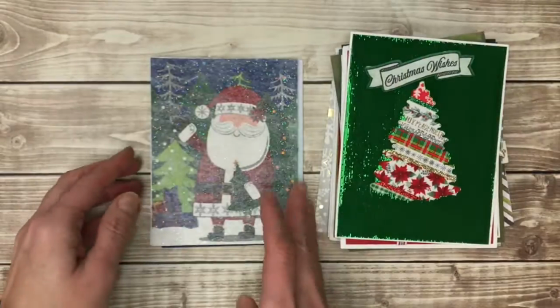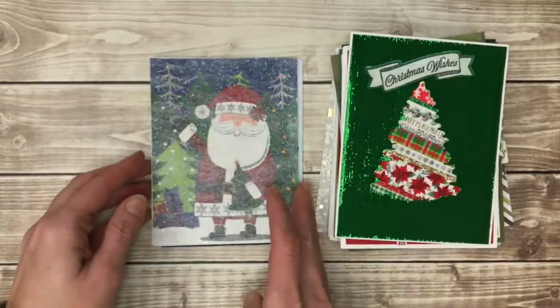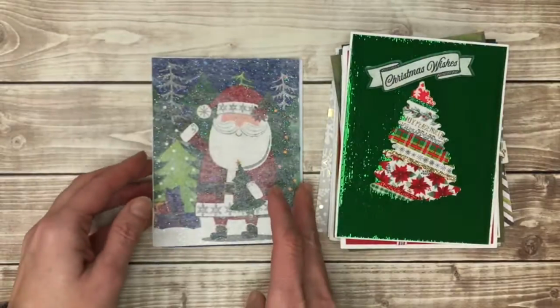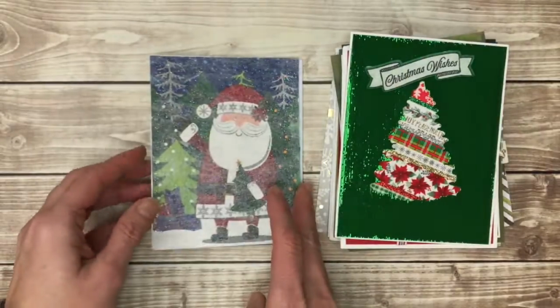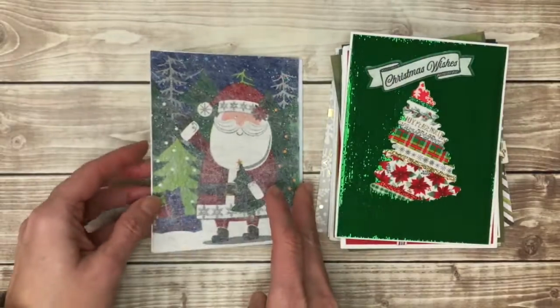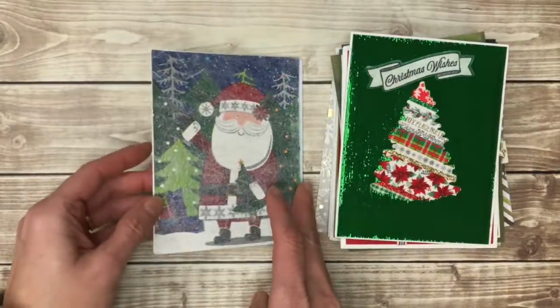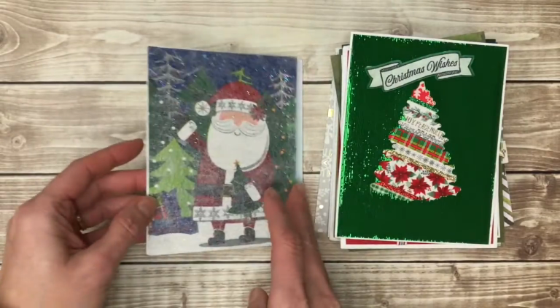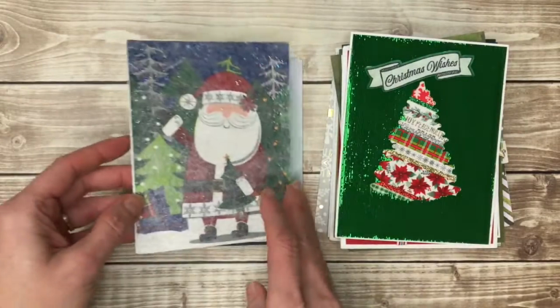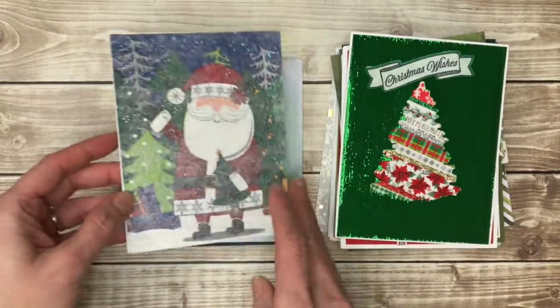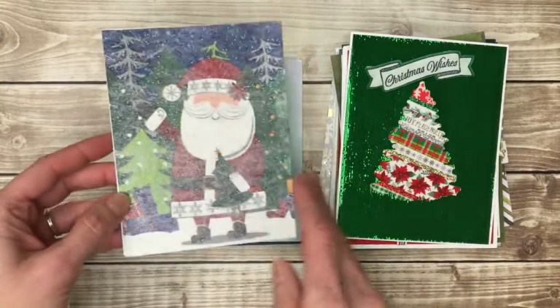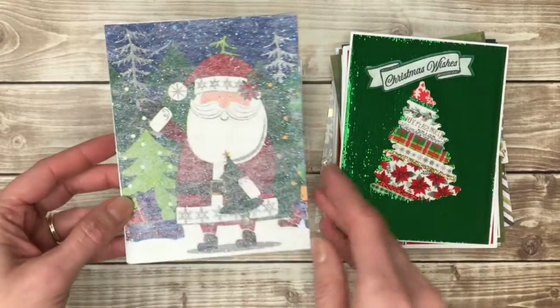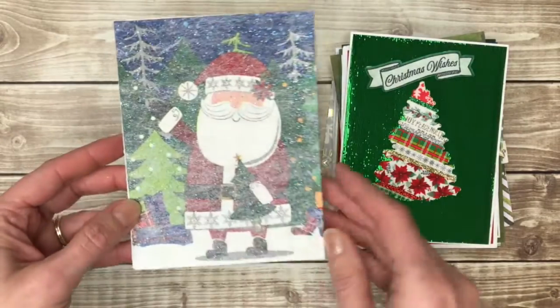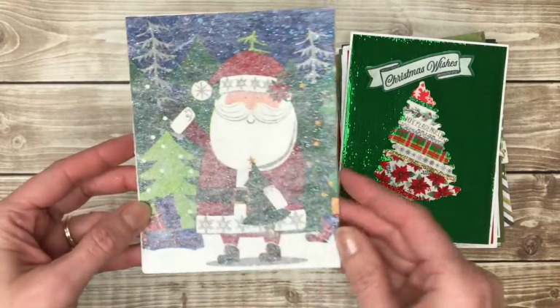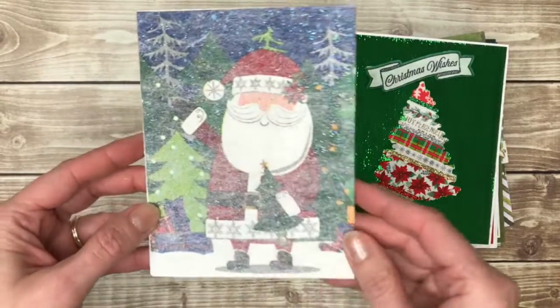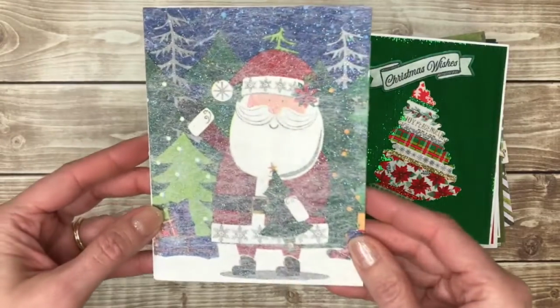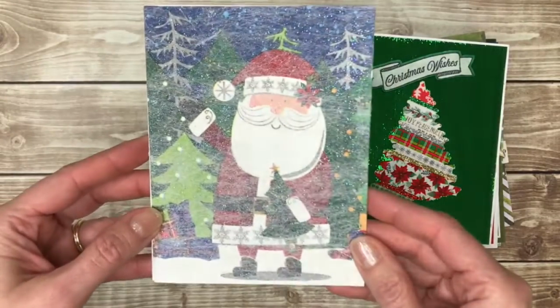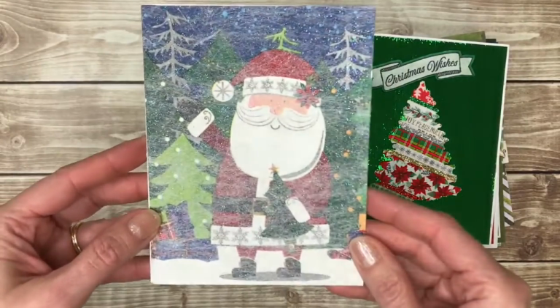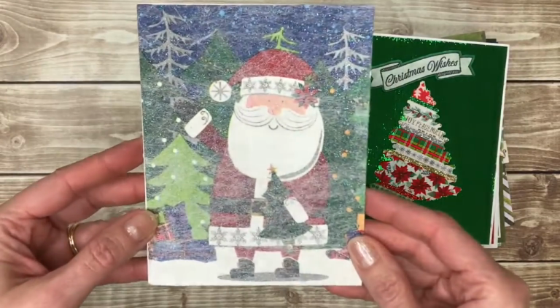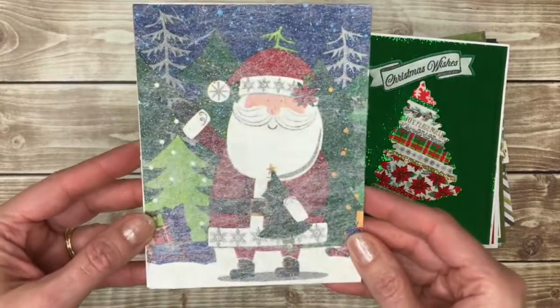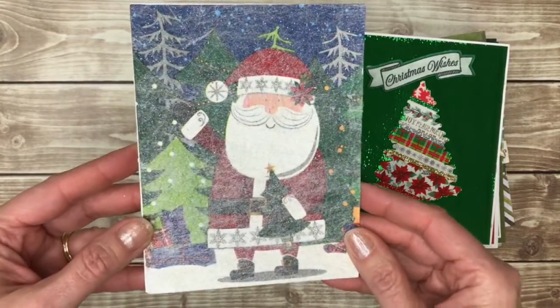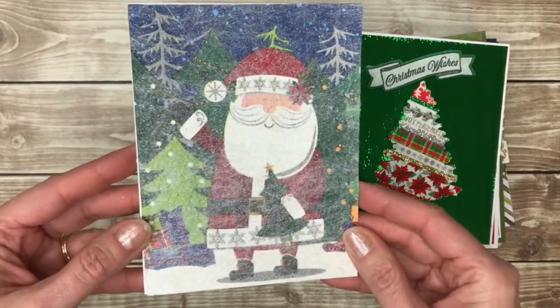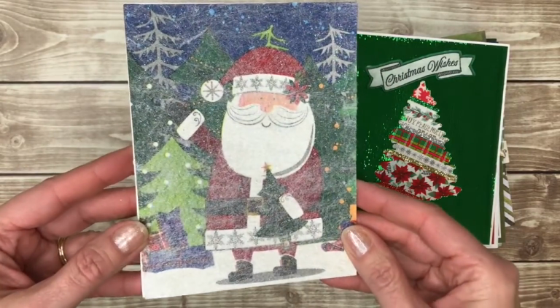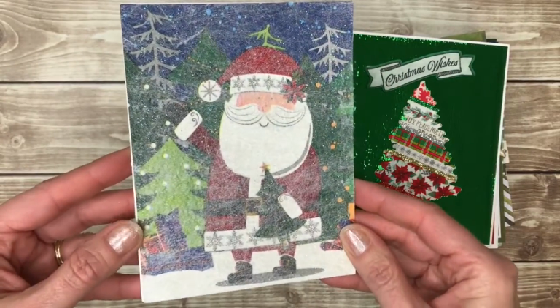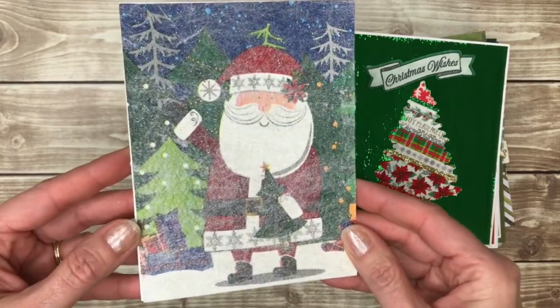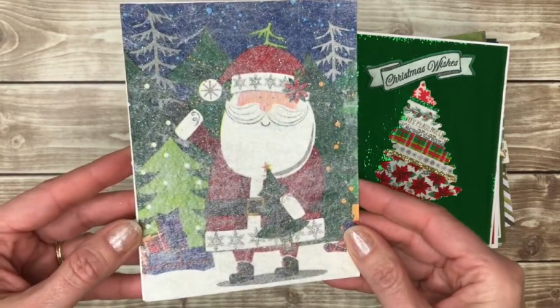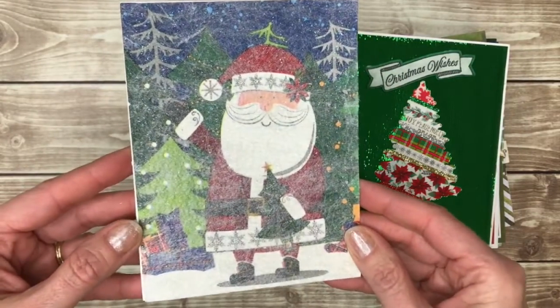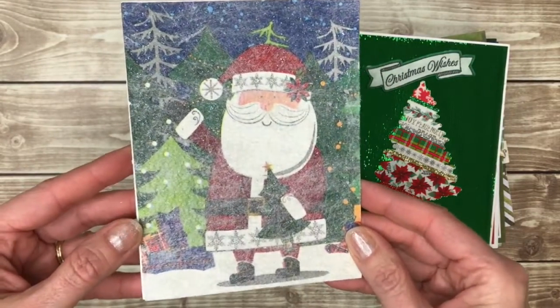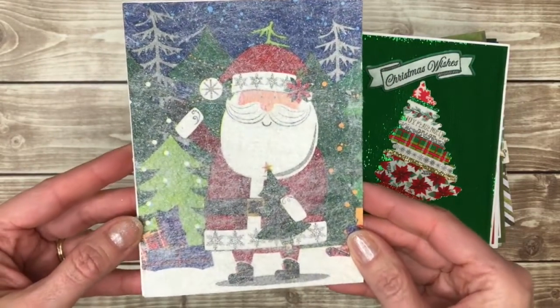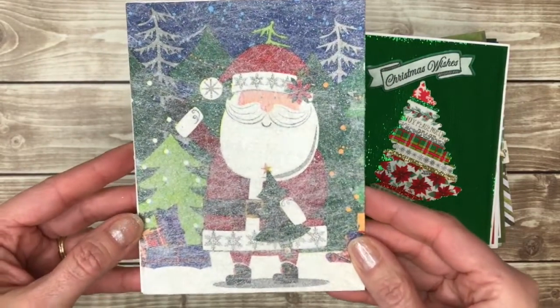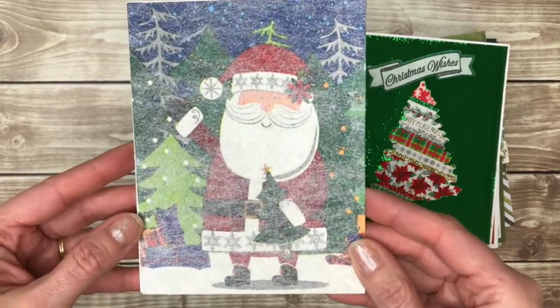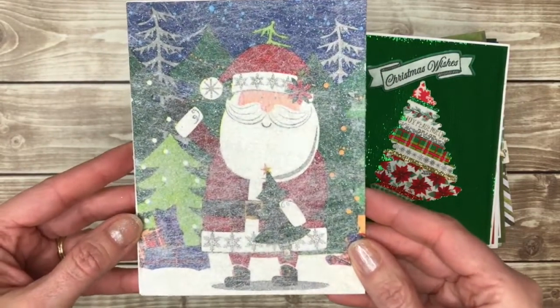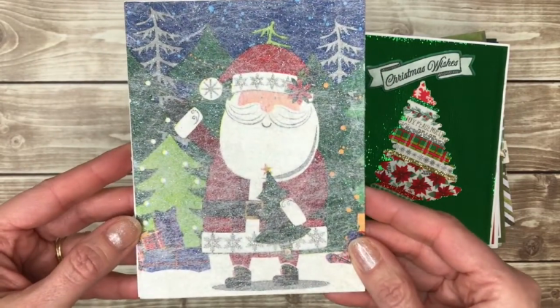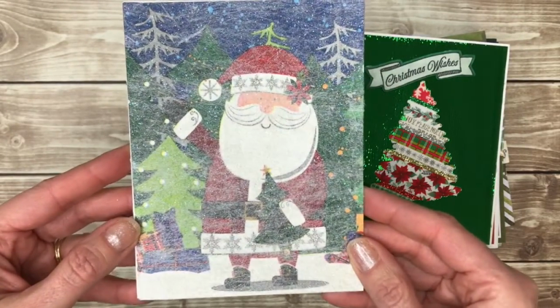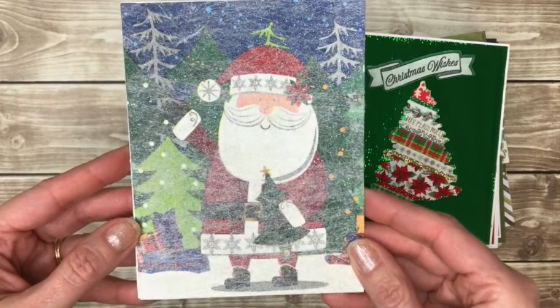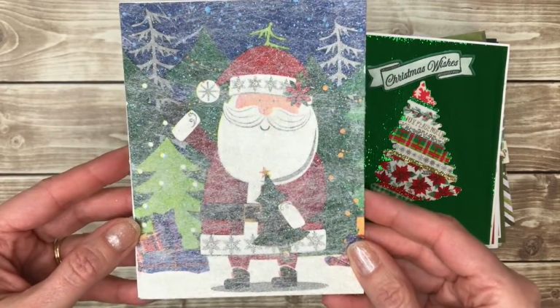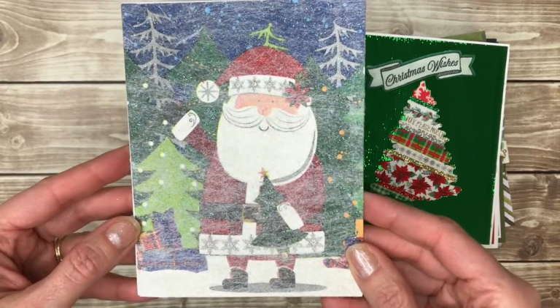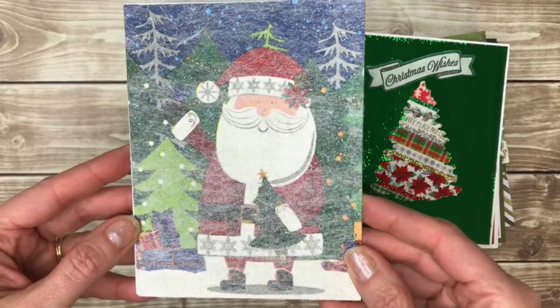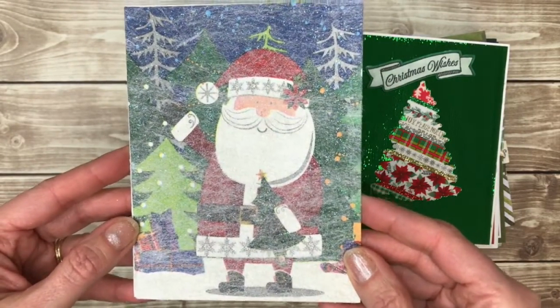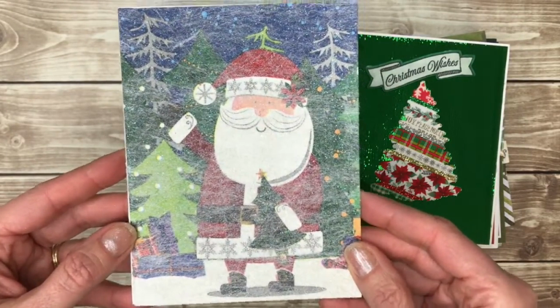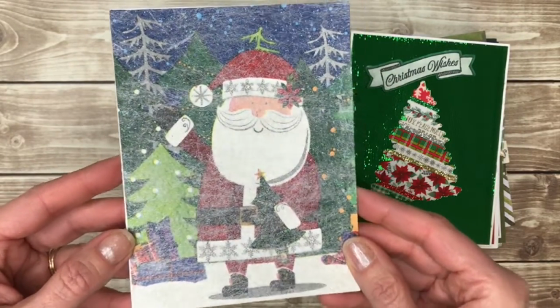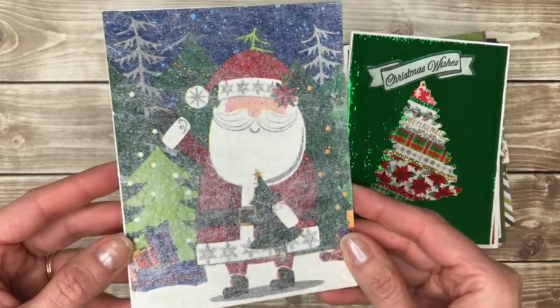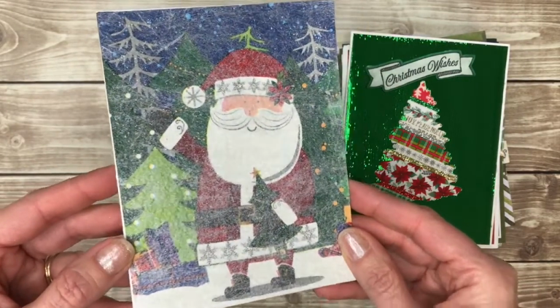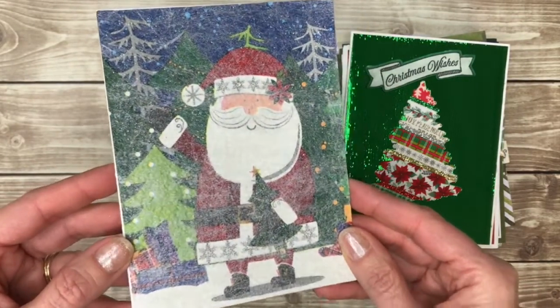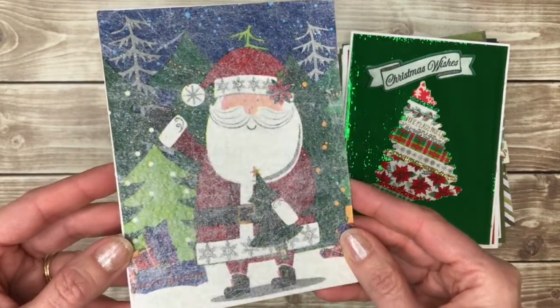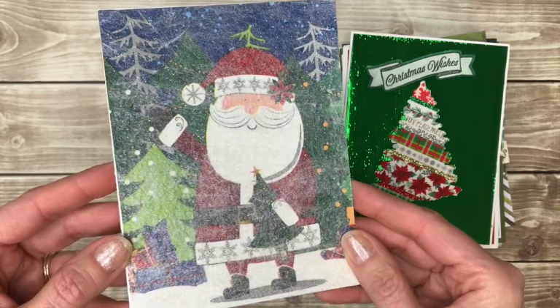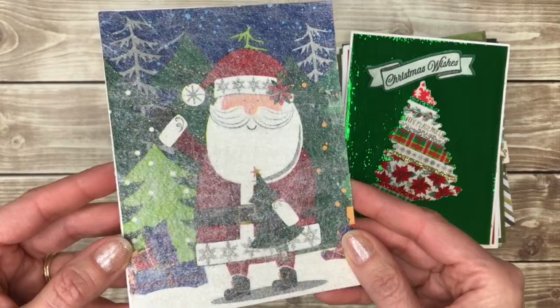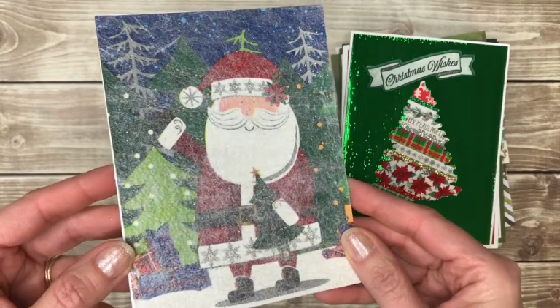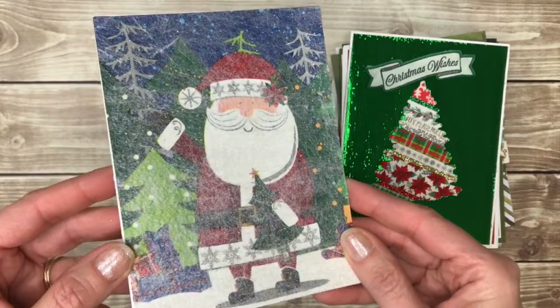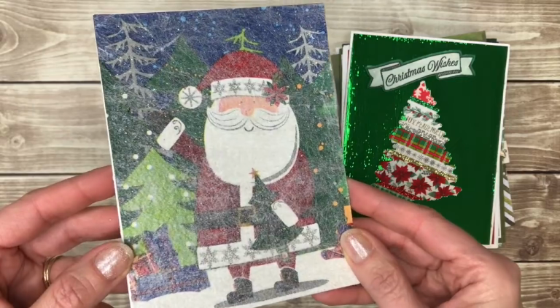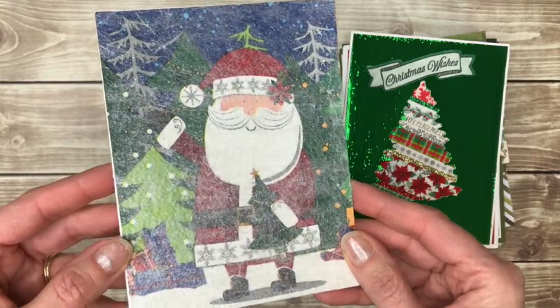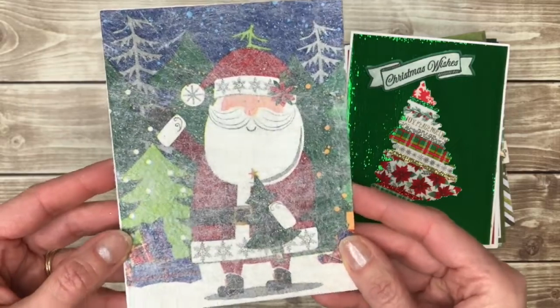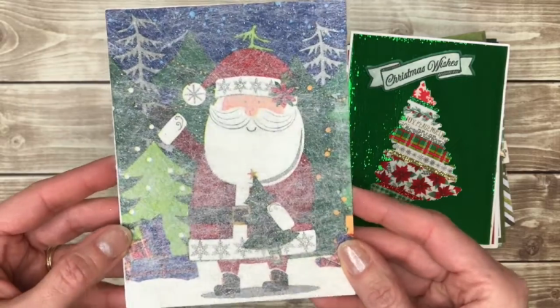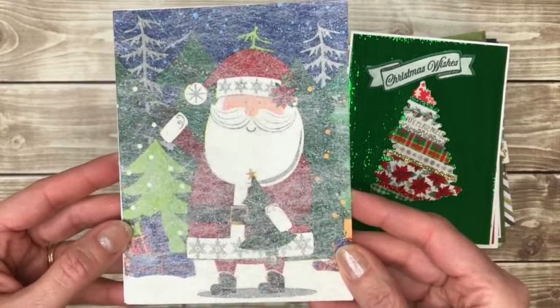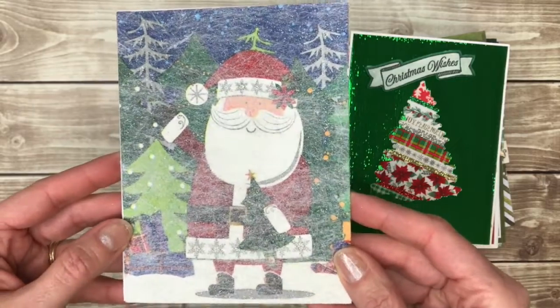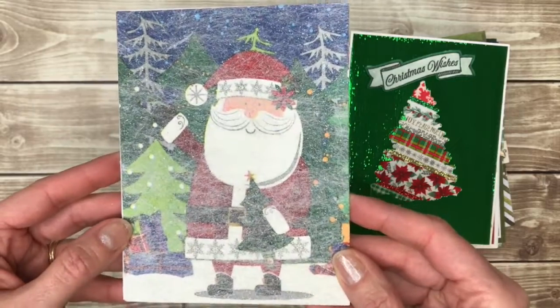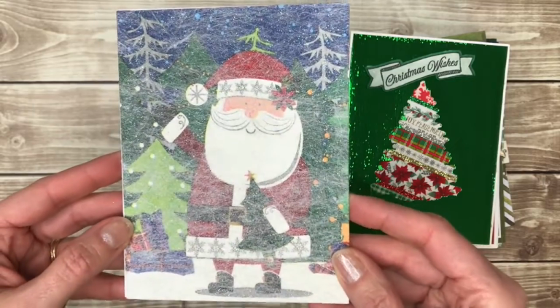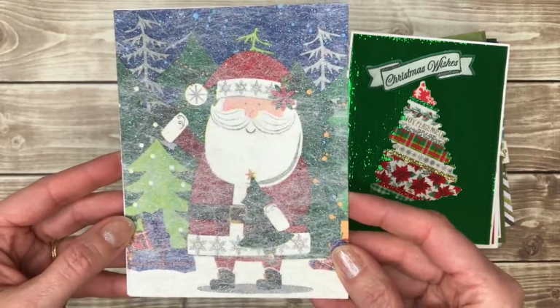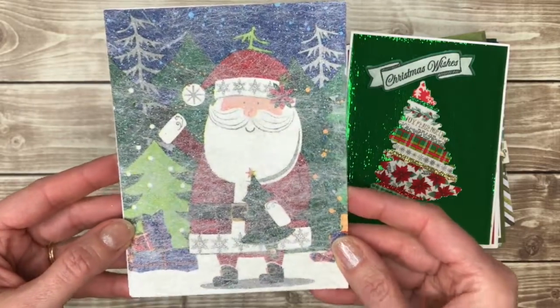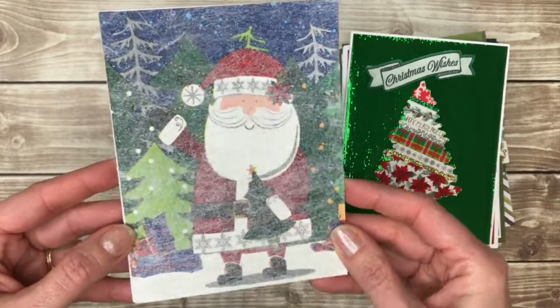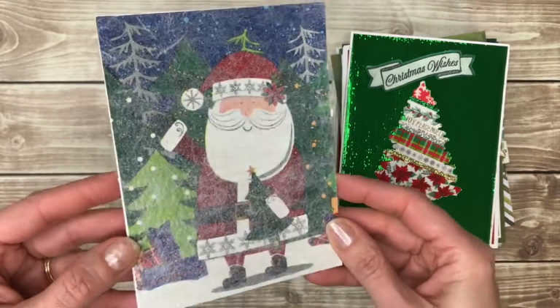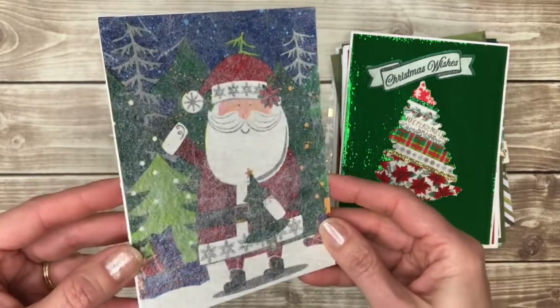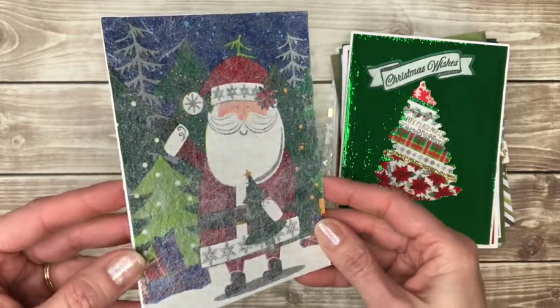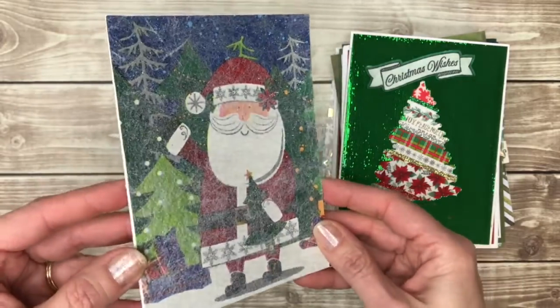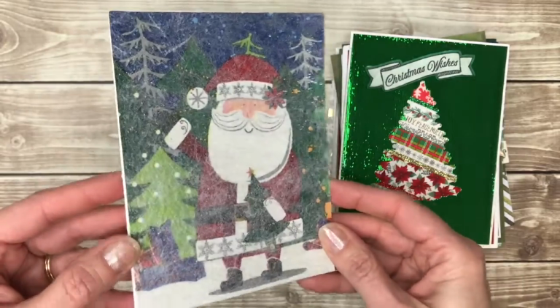This is actually a napkin card — so this was made with a napkin, and then there was lots of glitter added to it.